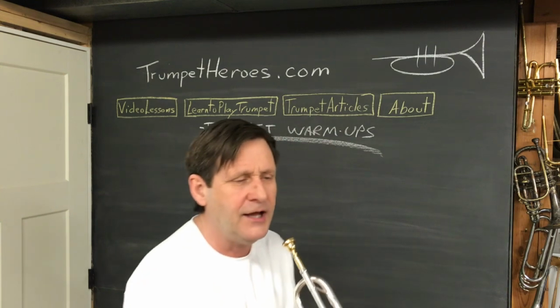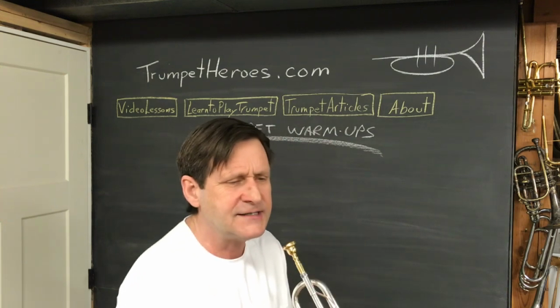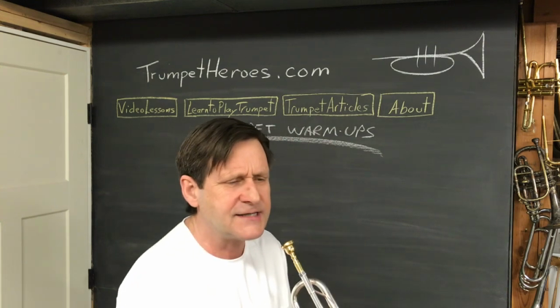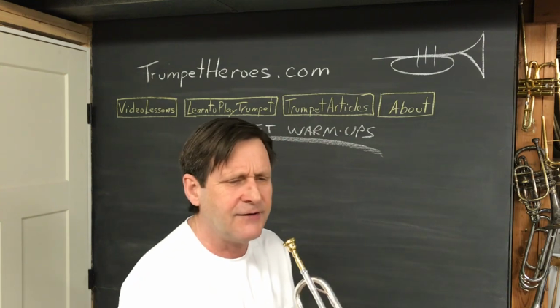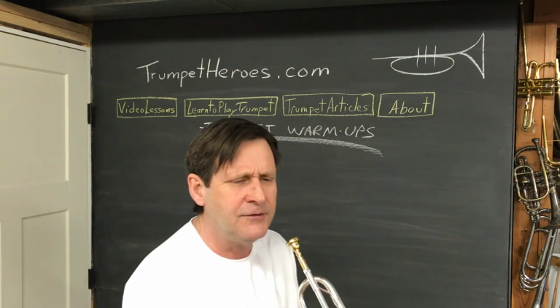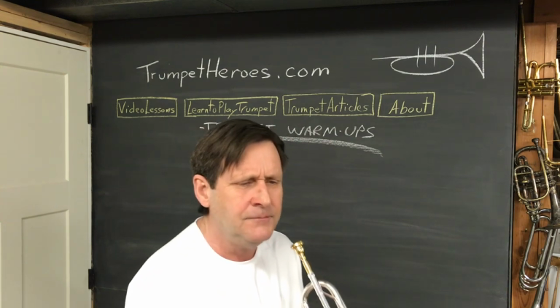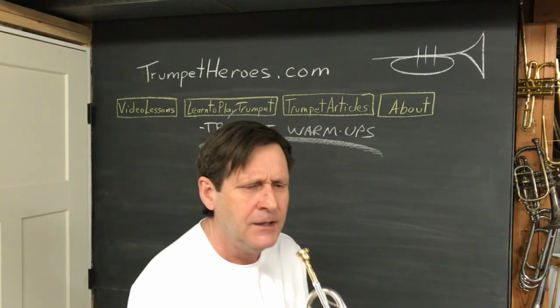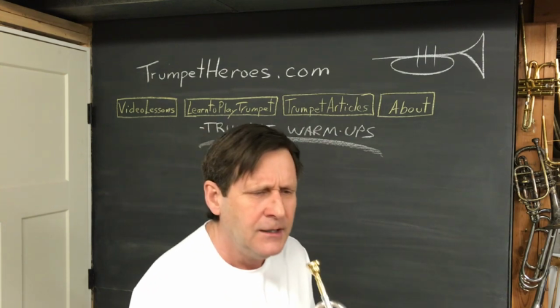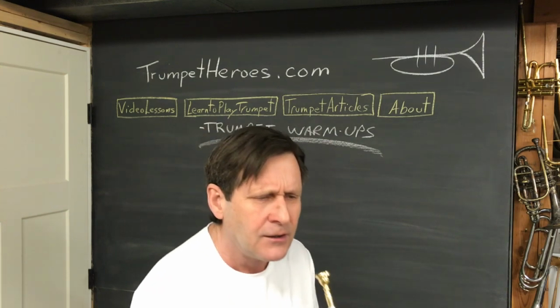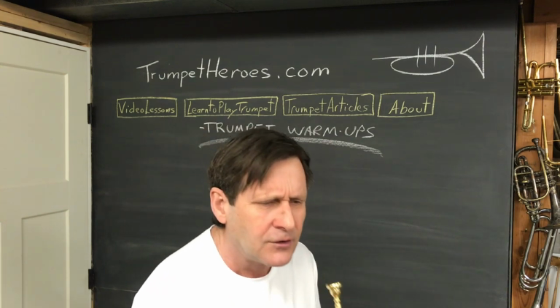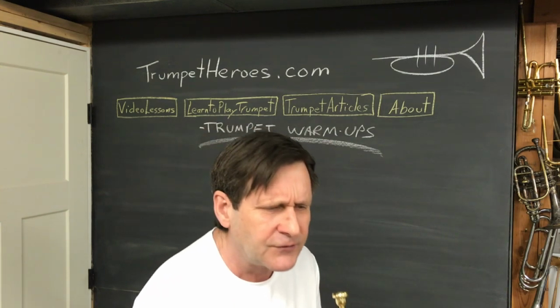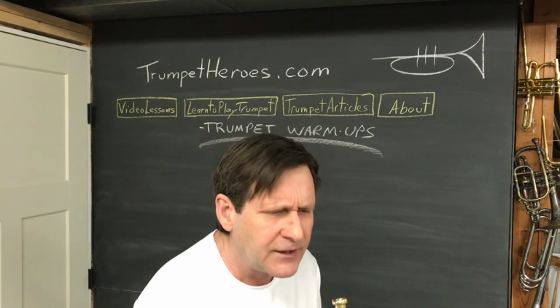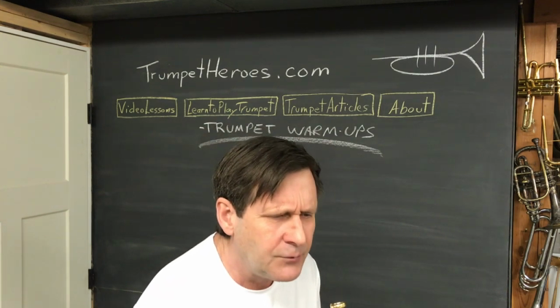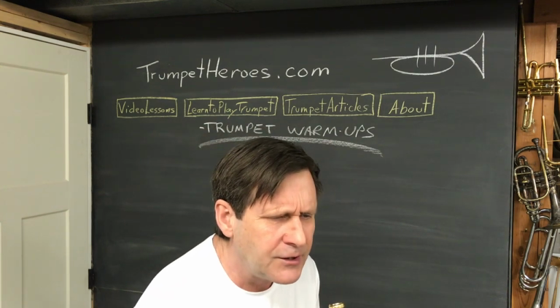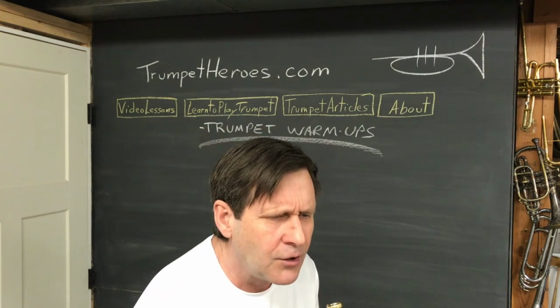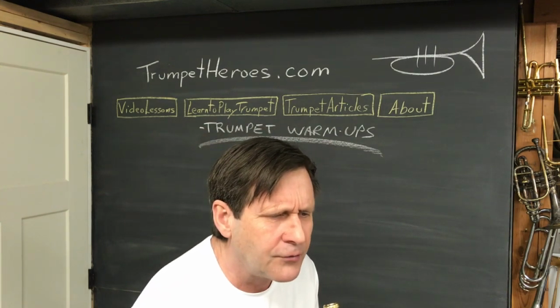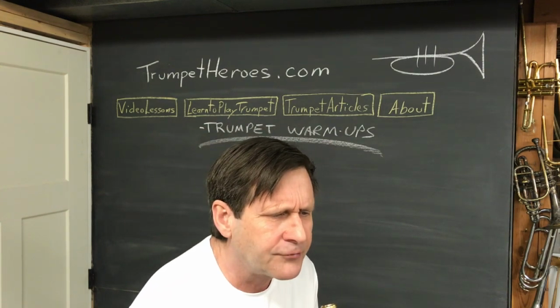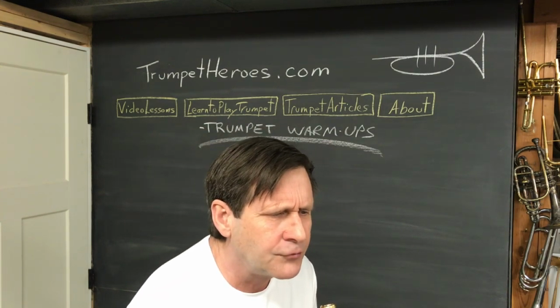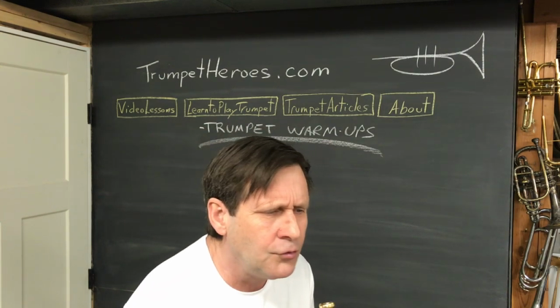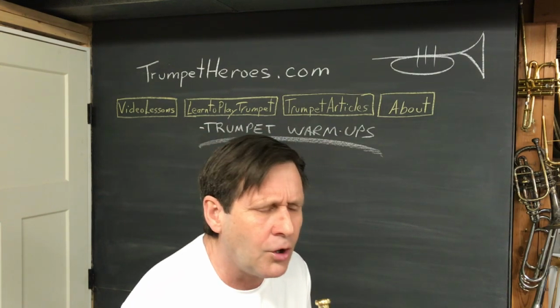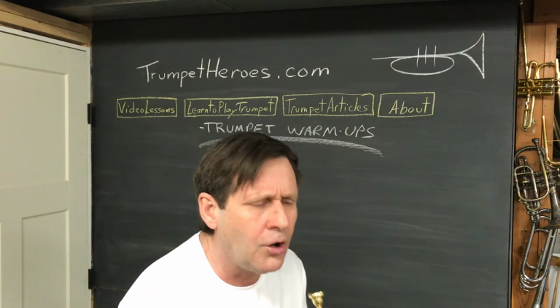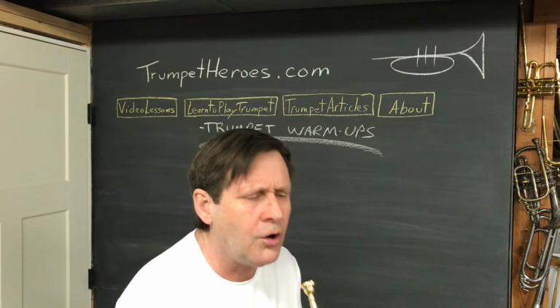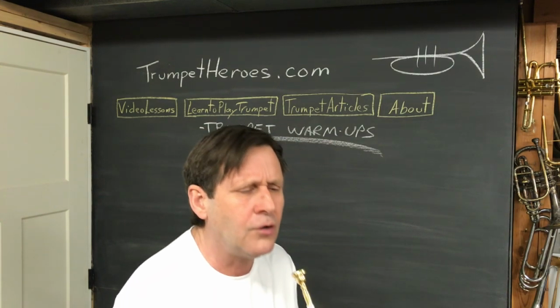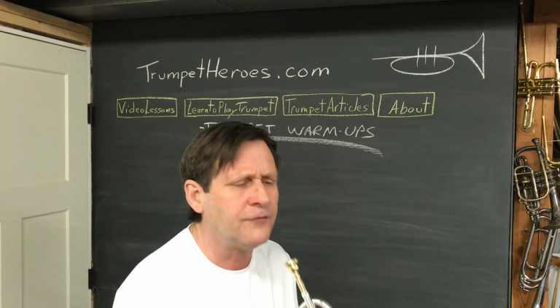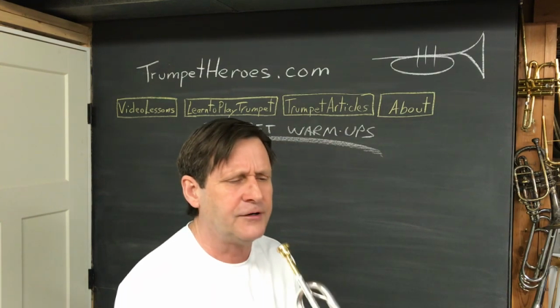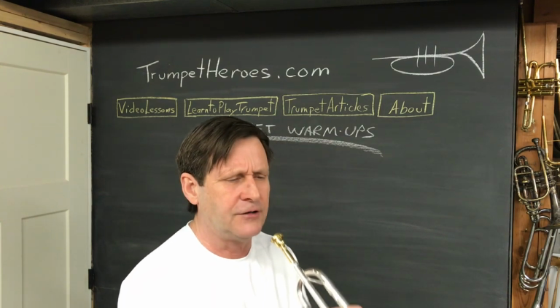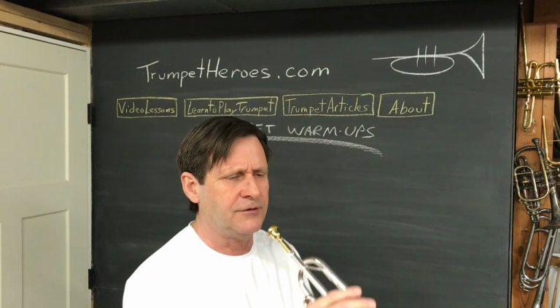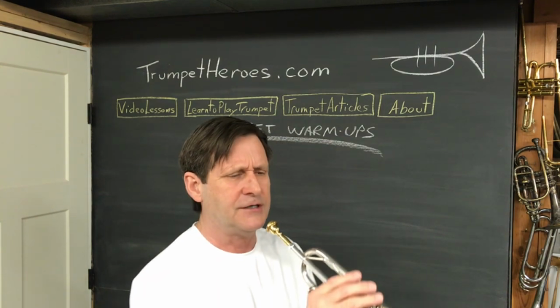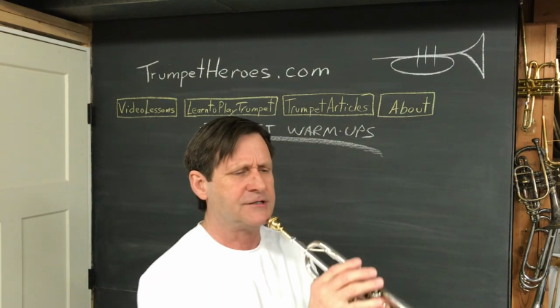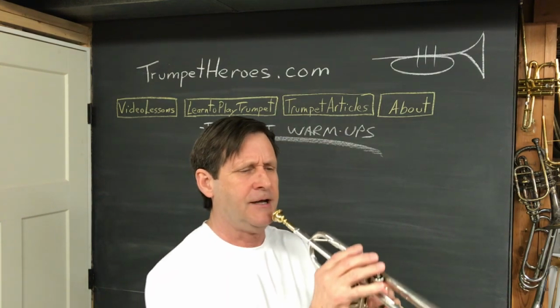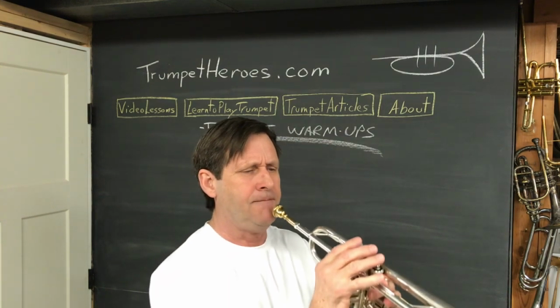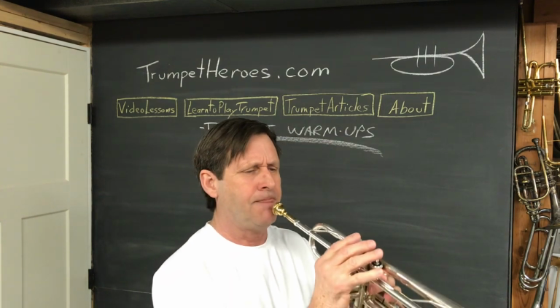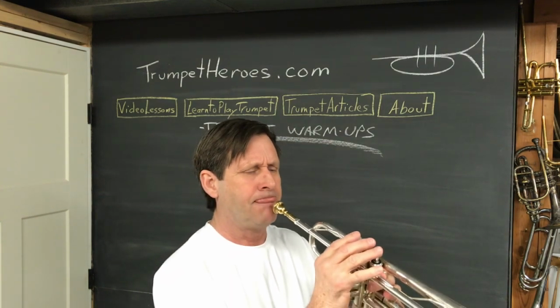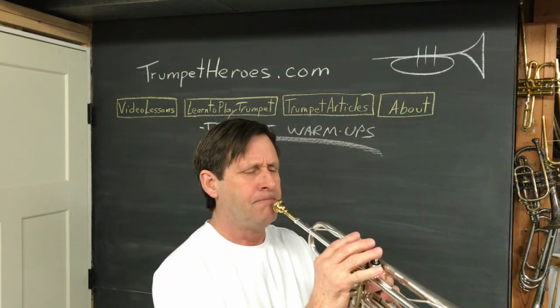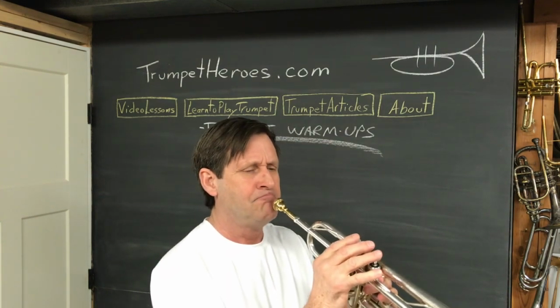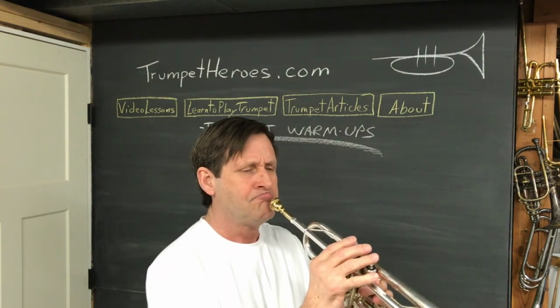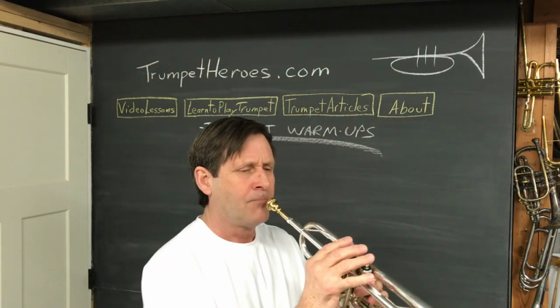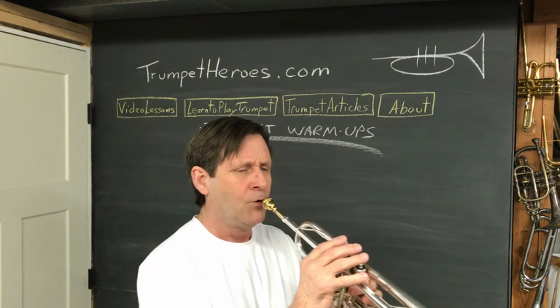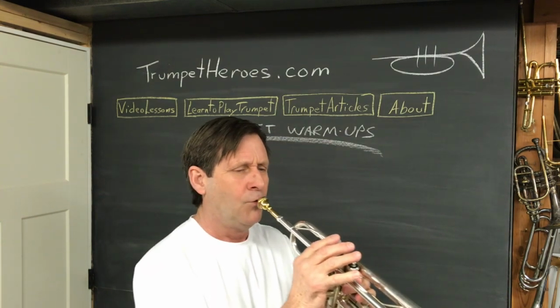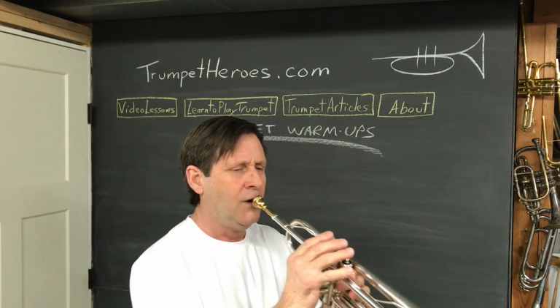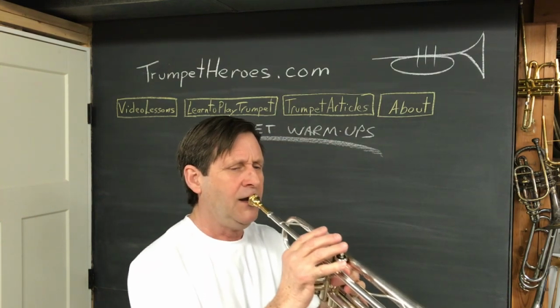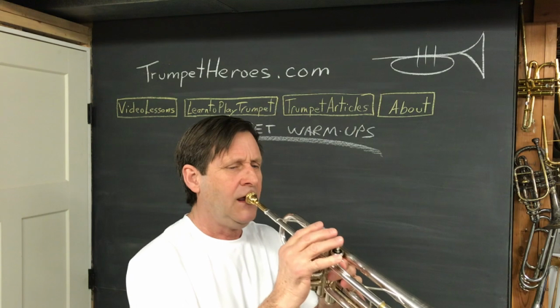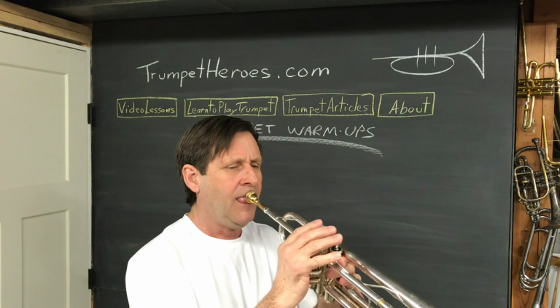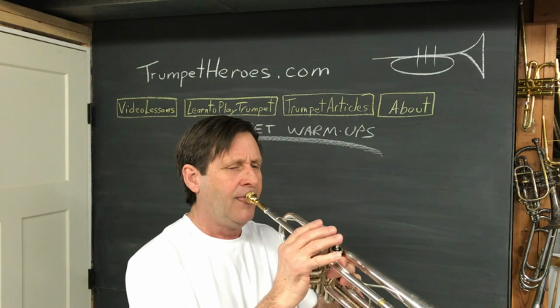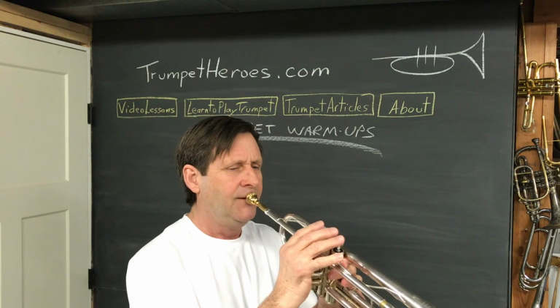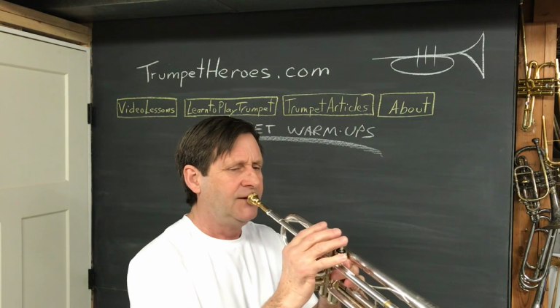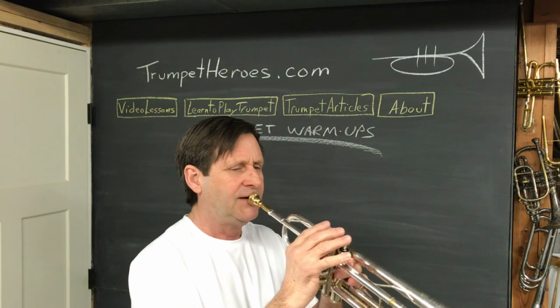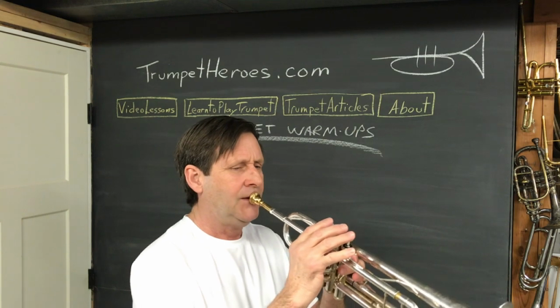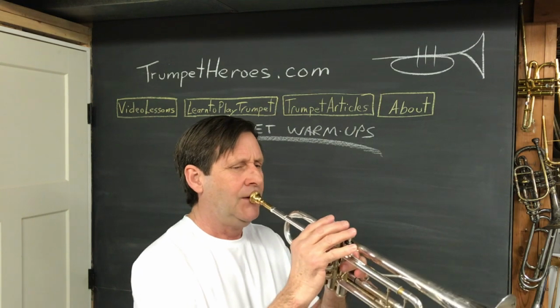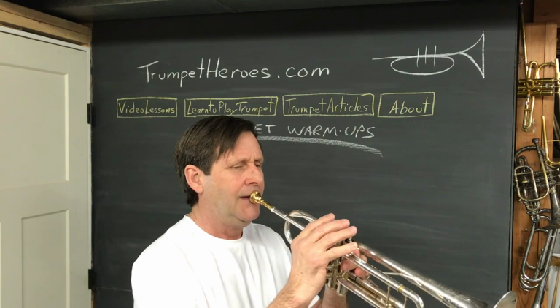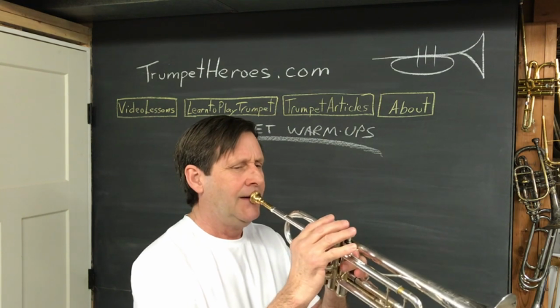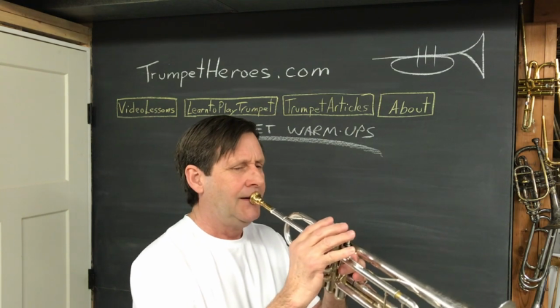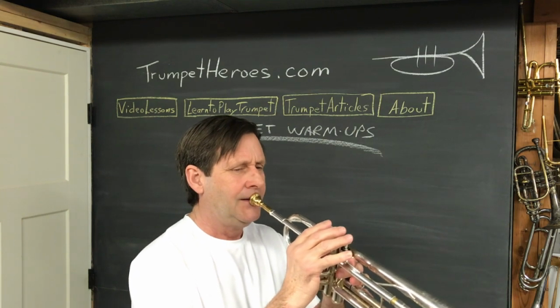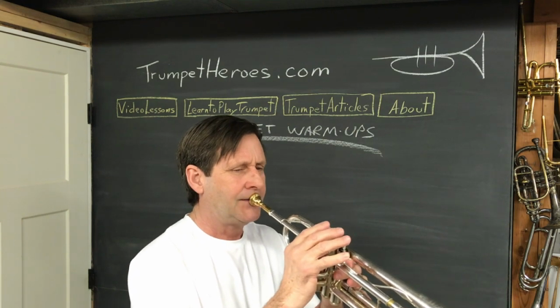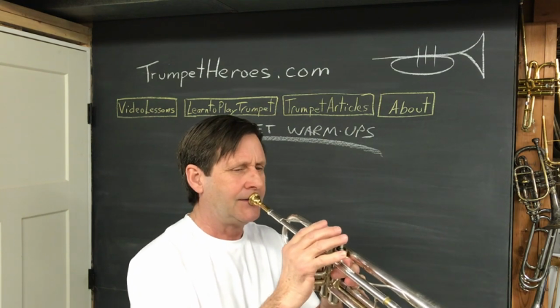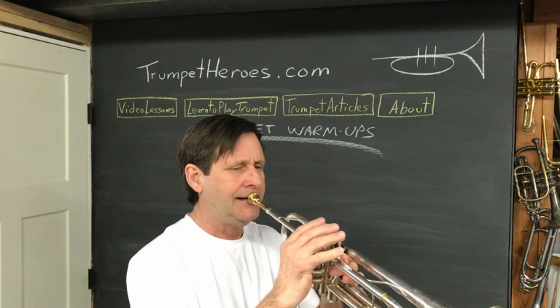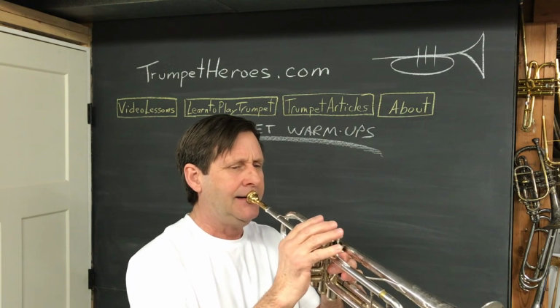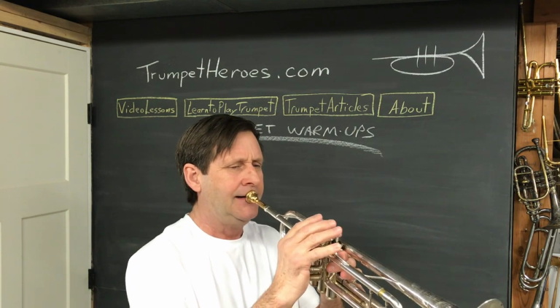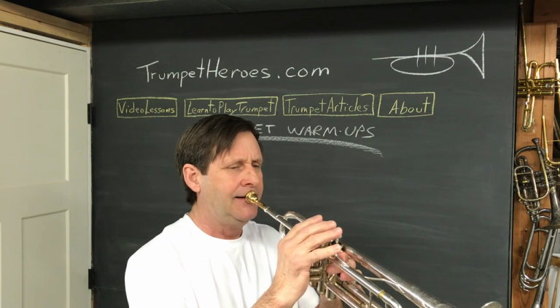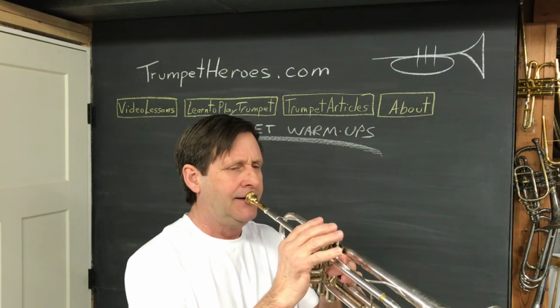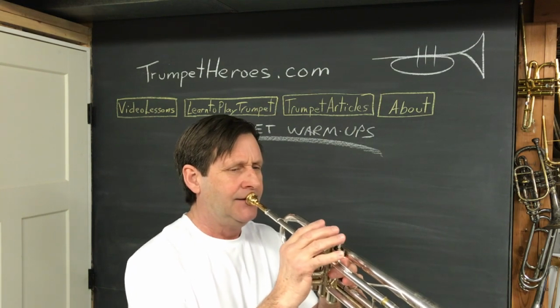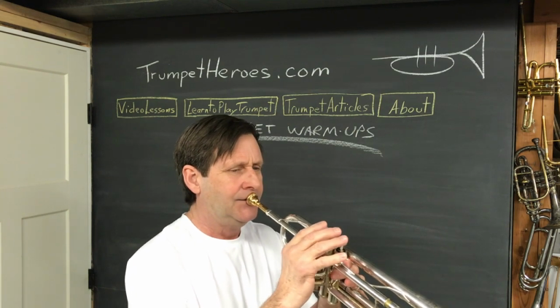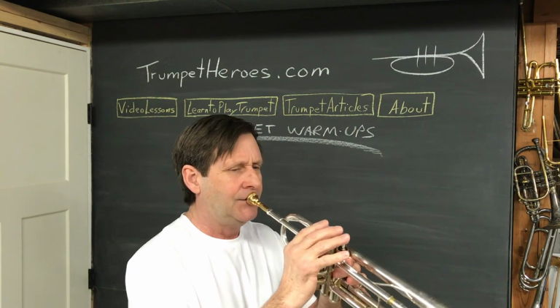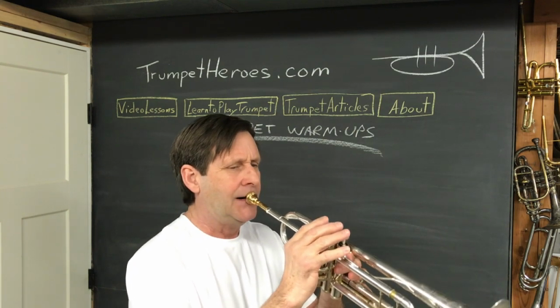Here we go, line seven. Looks like we go through all the fingerings.